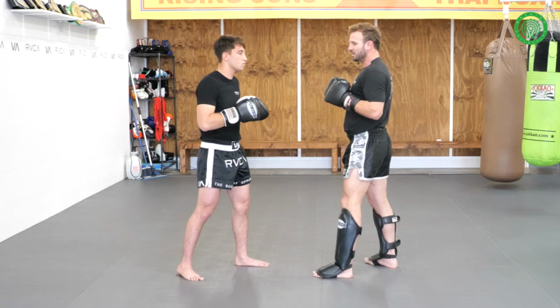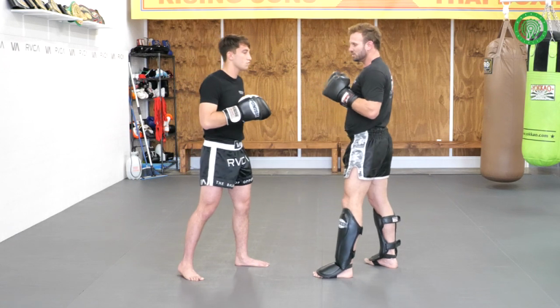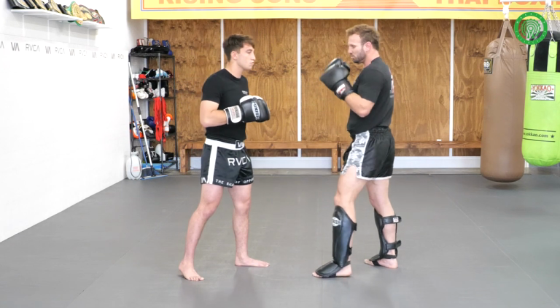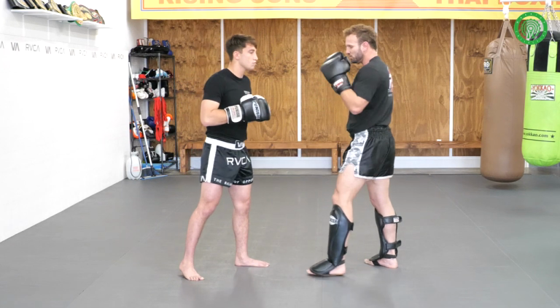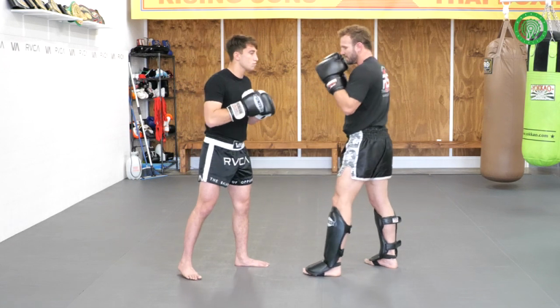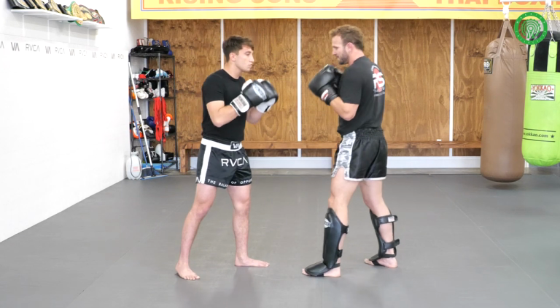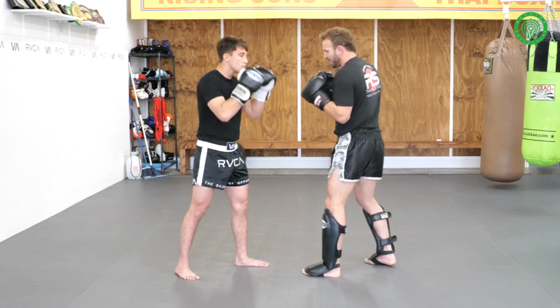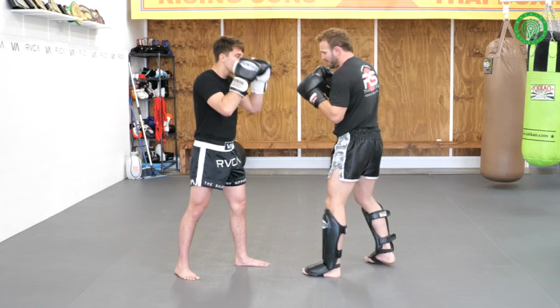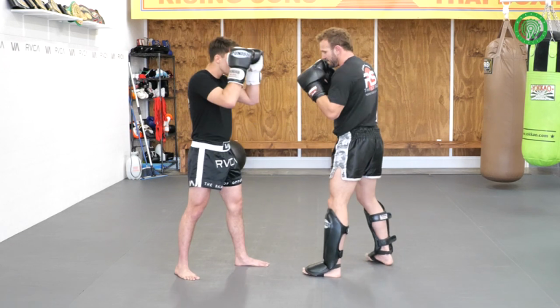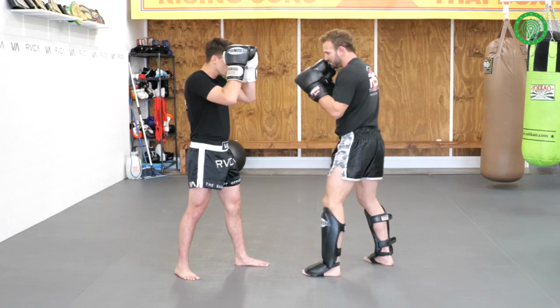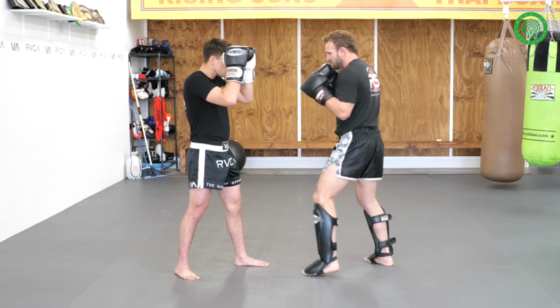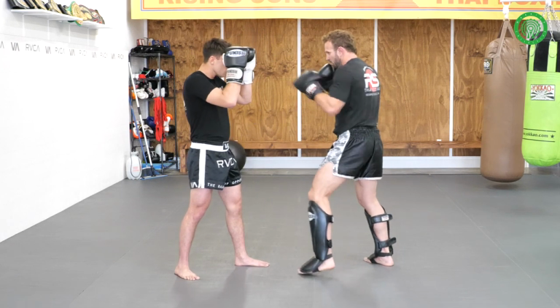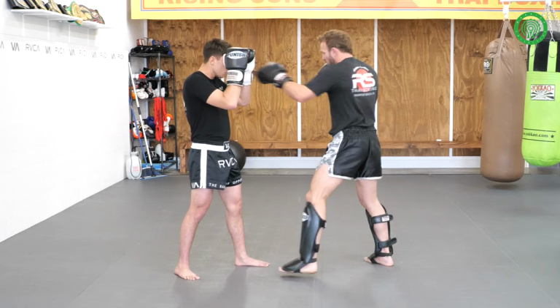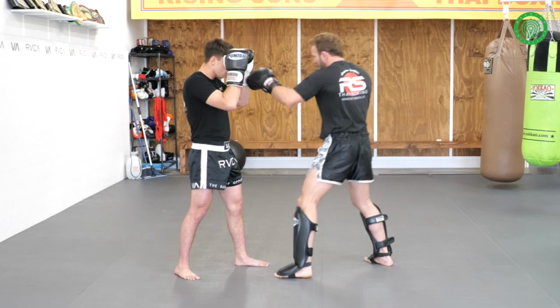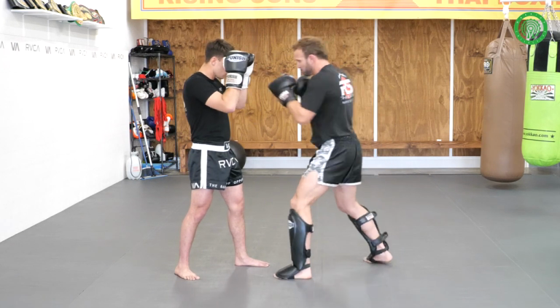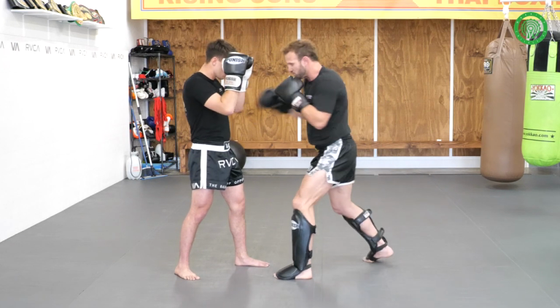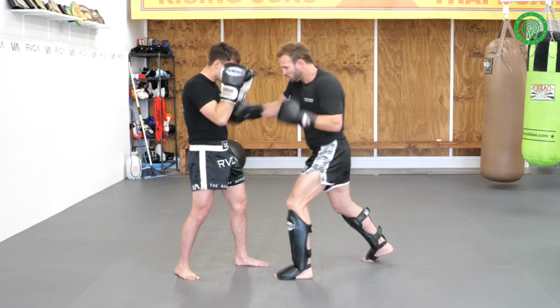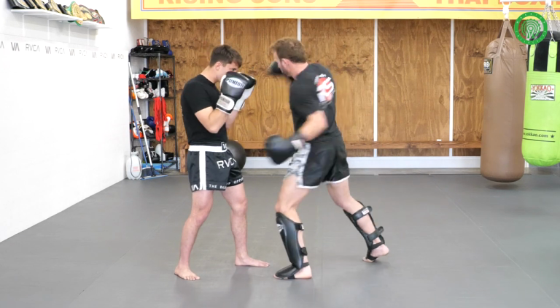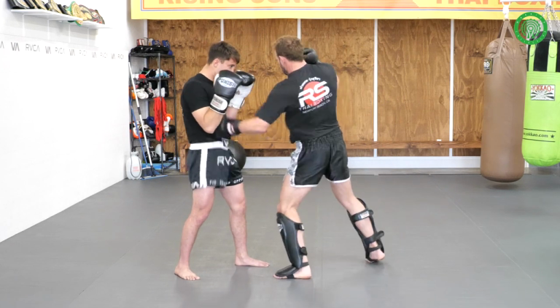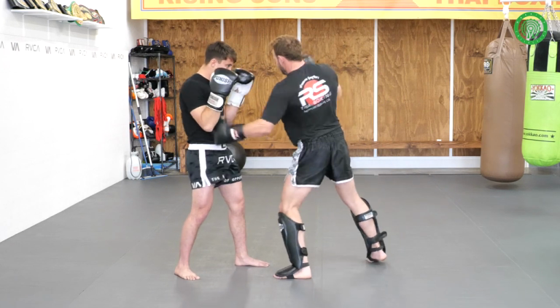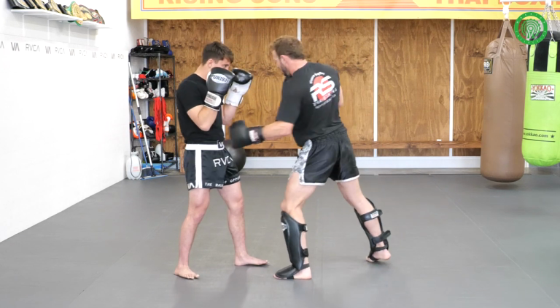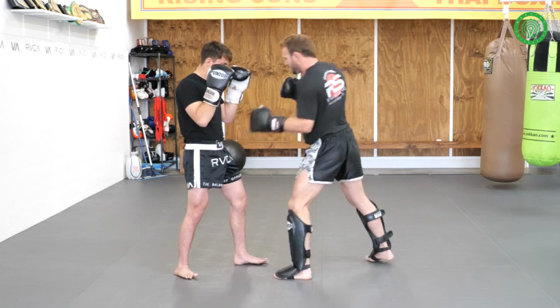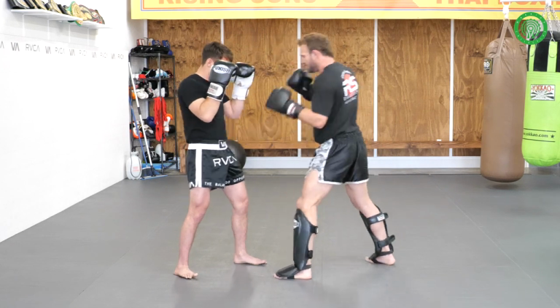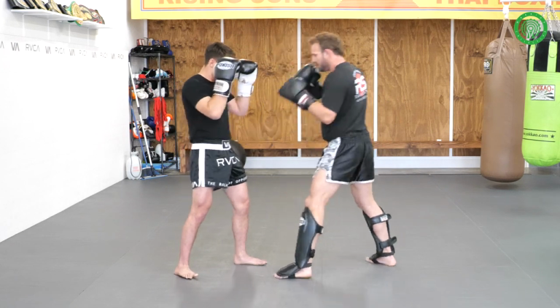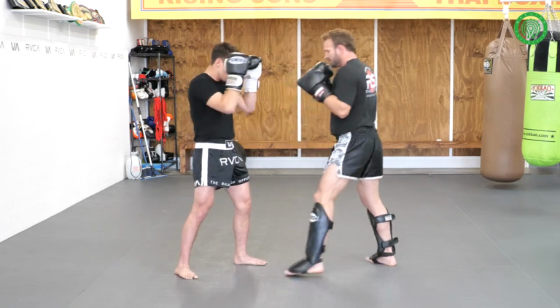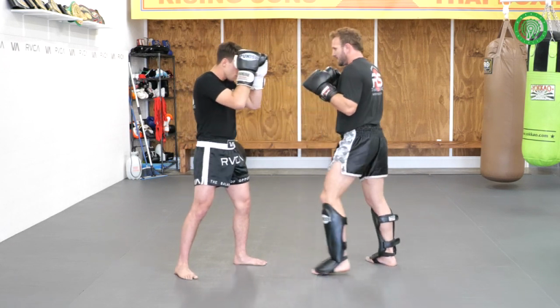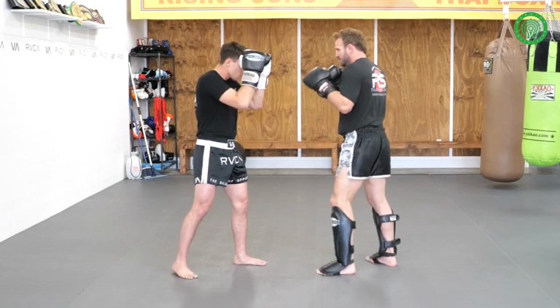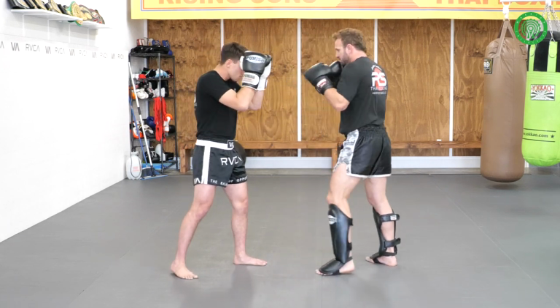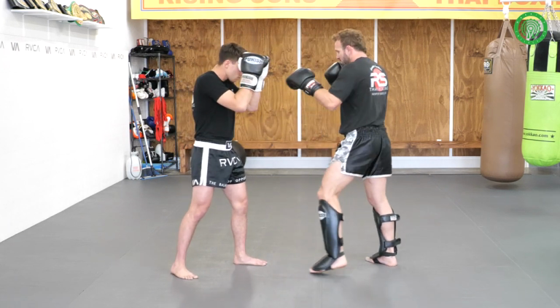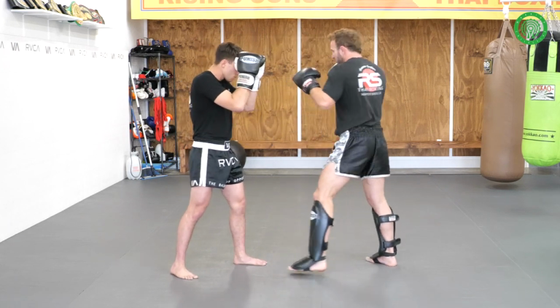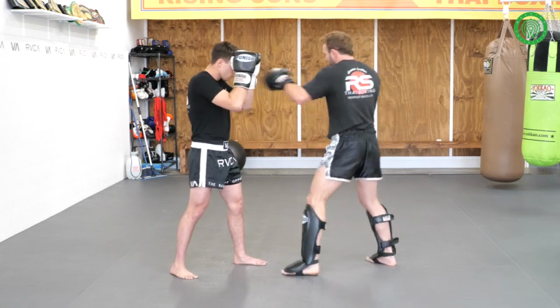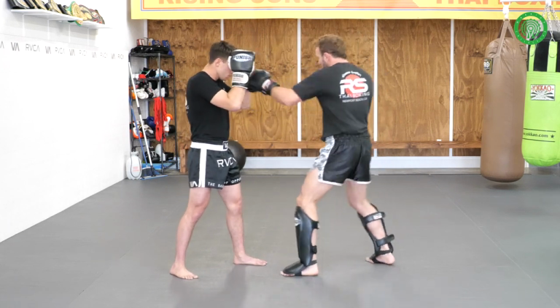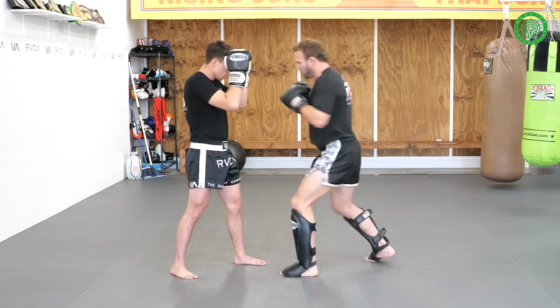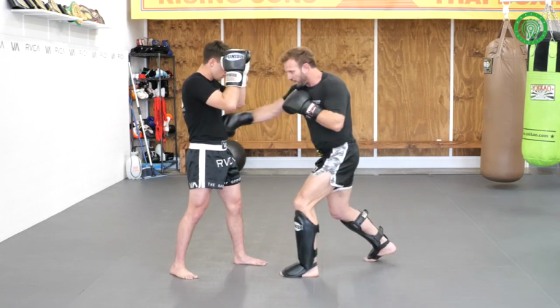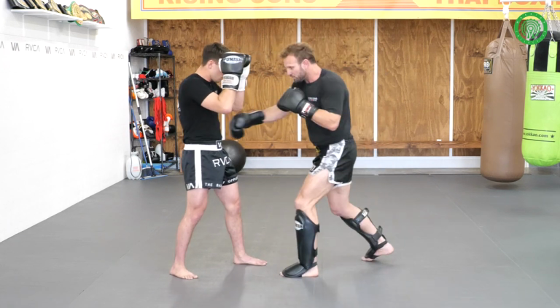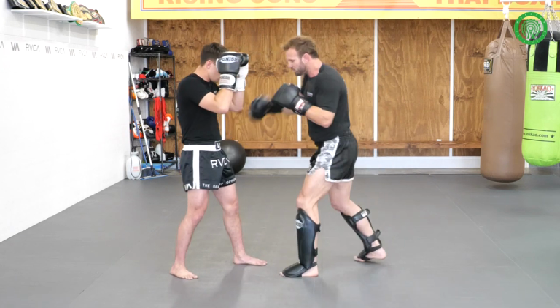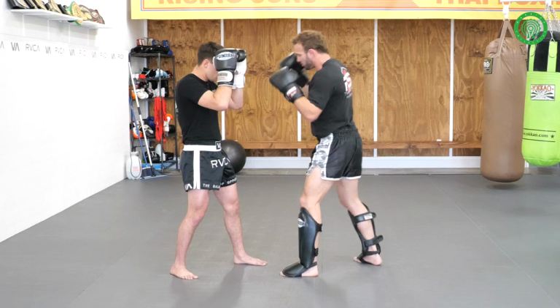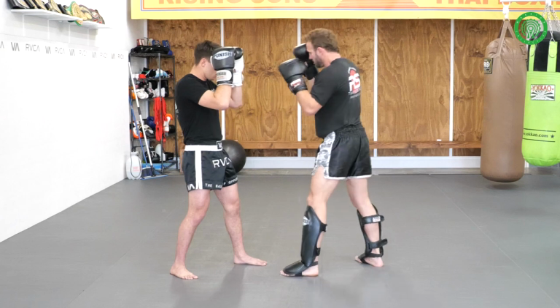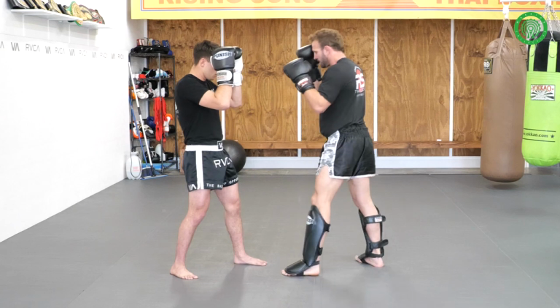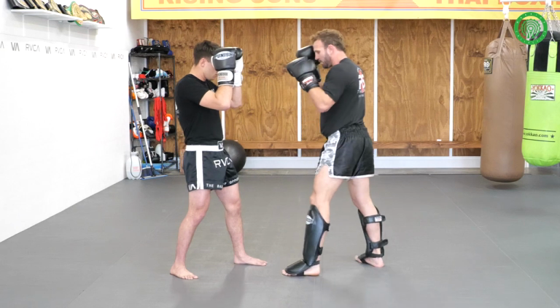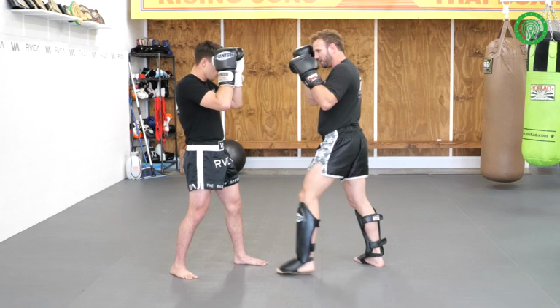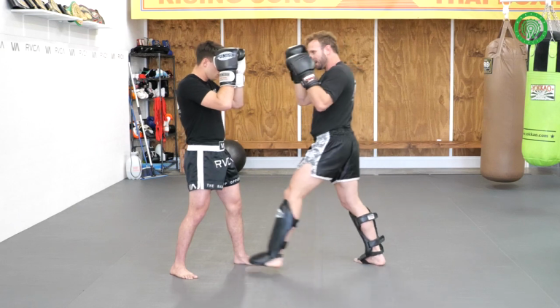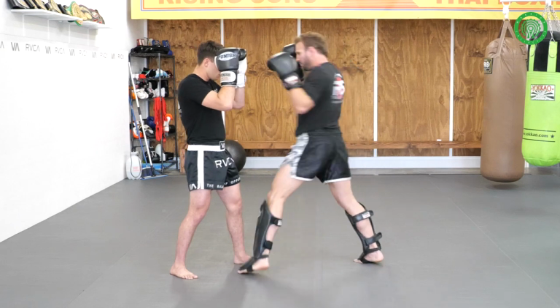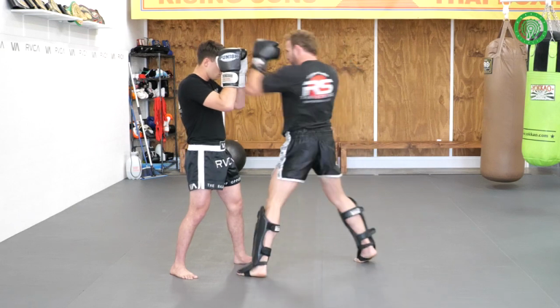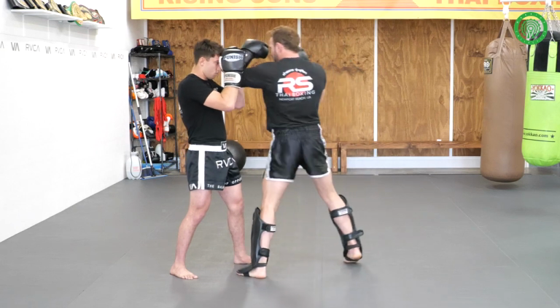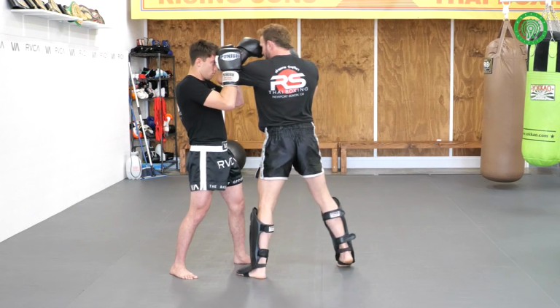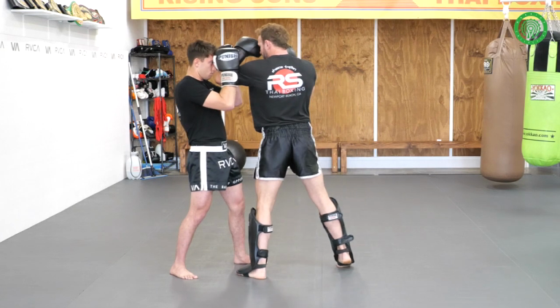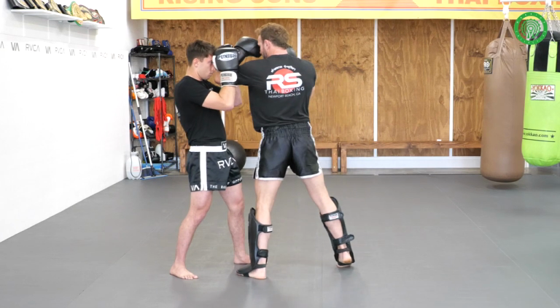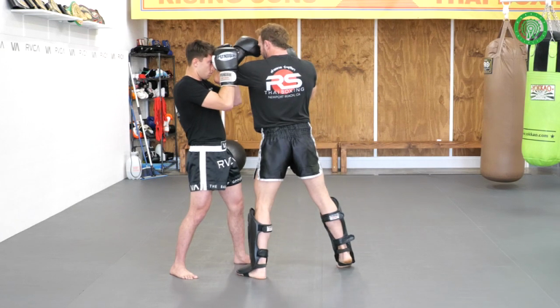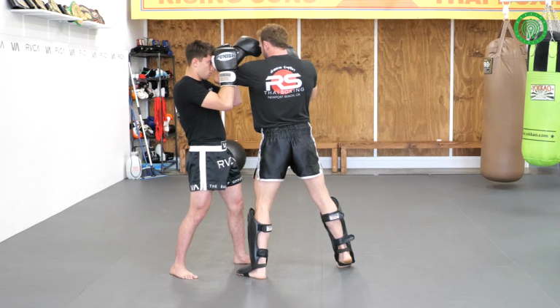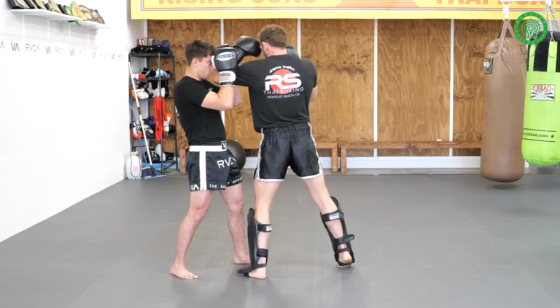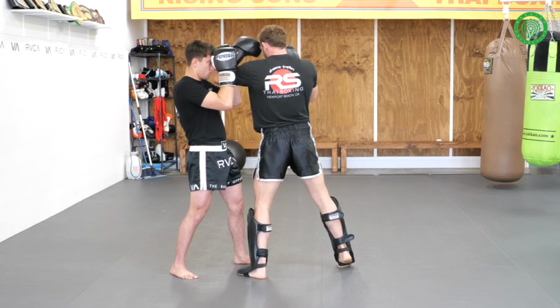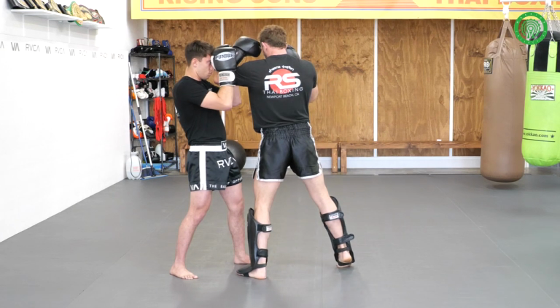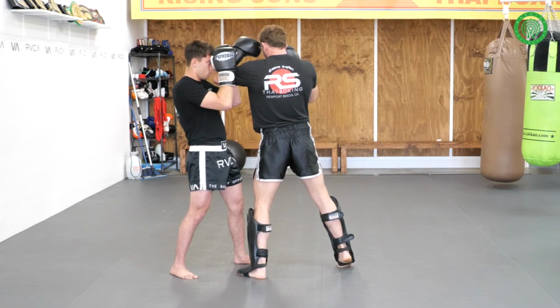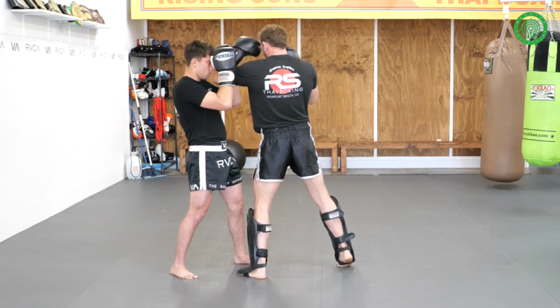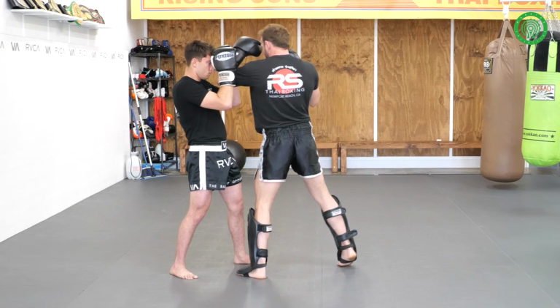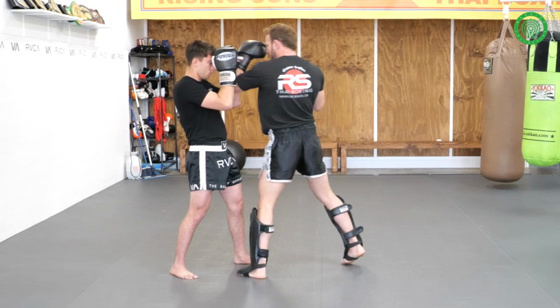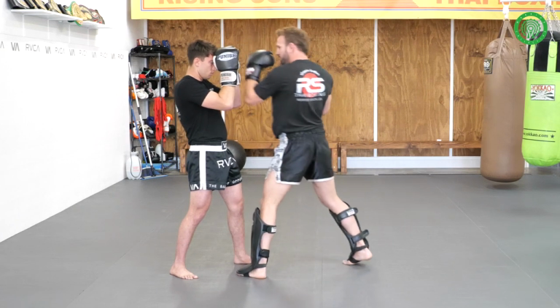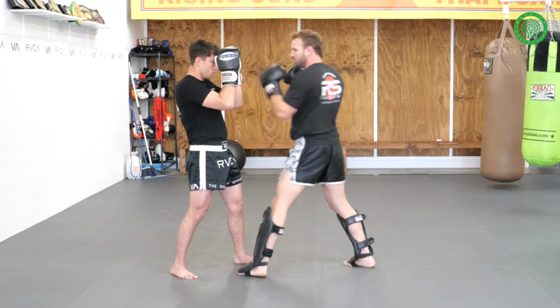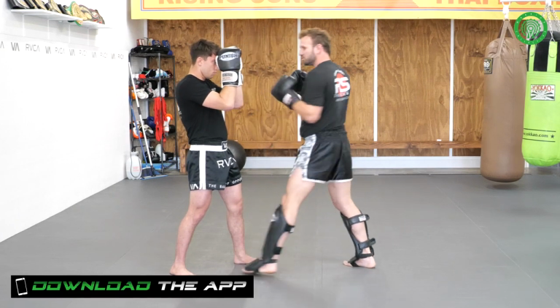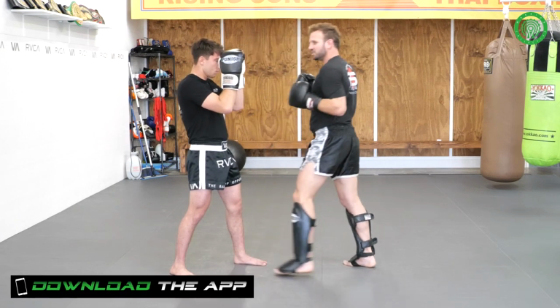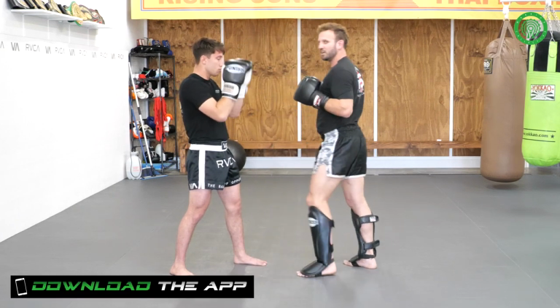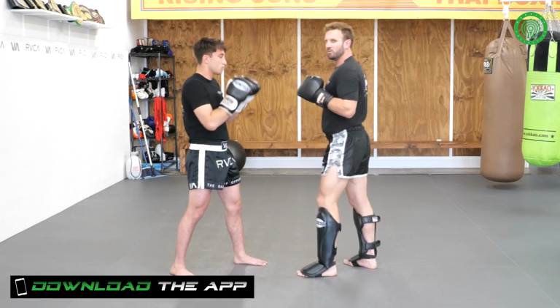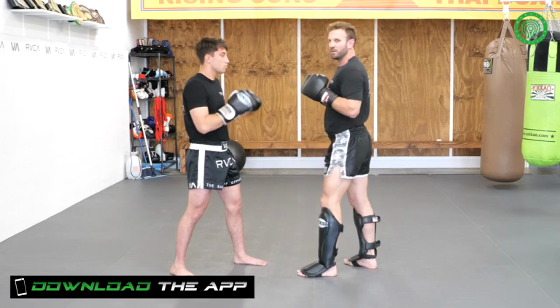So we'll do that again: one, two, three. This time I'll just go one, two, come back up, boom — step in with the left crossing elbow.